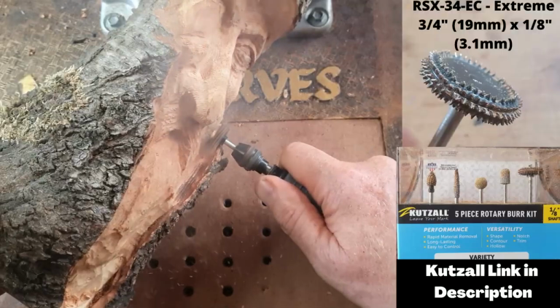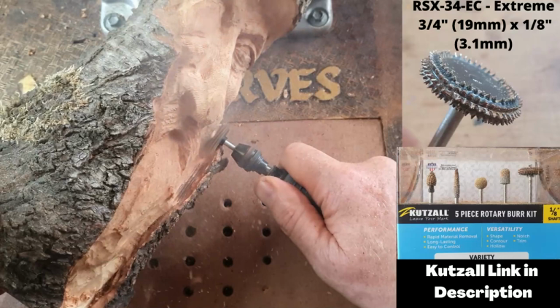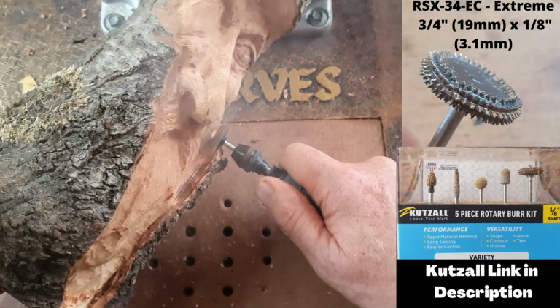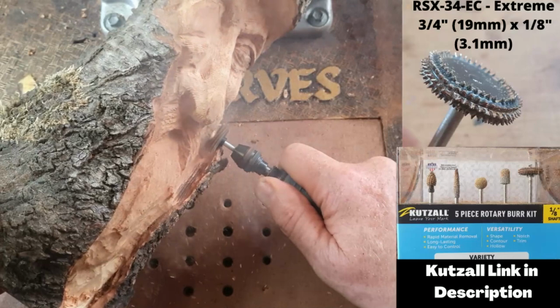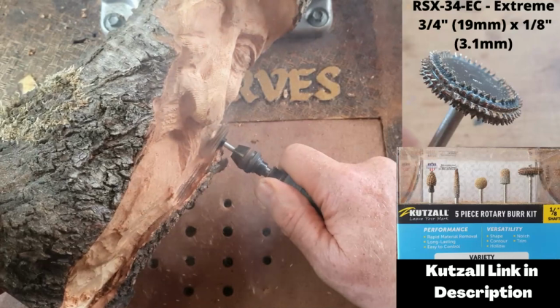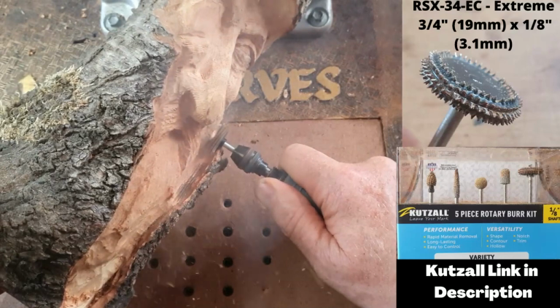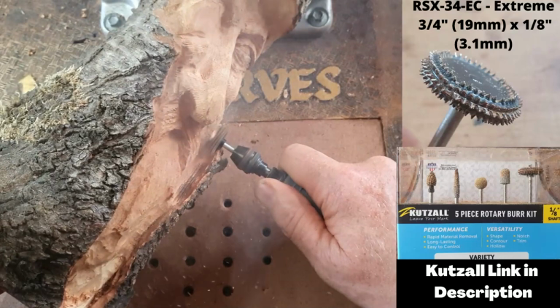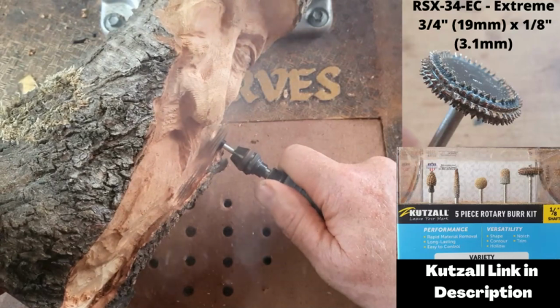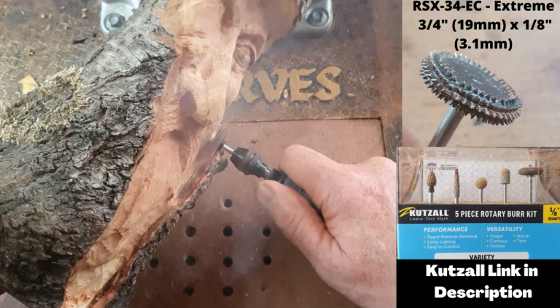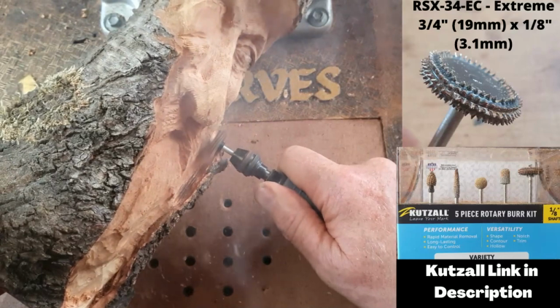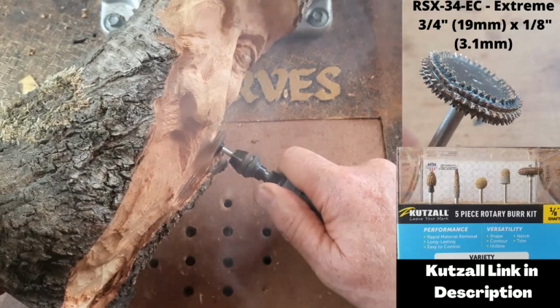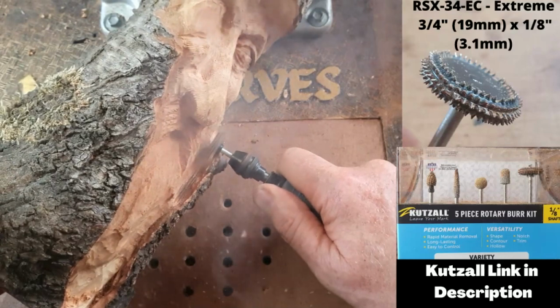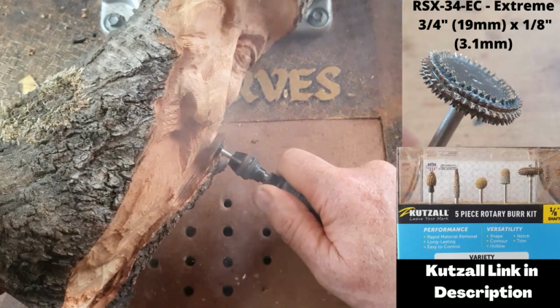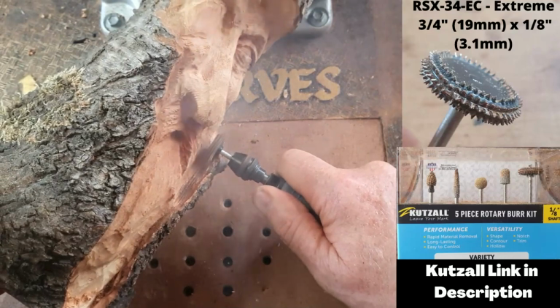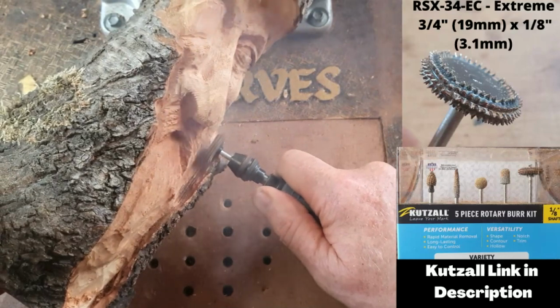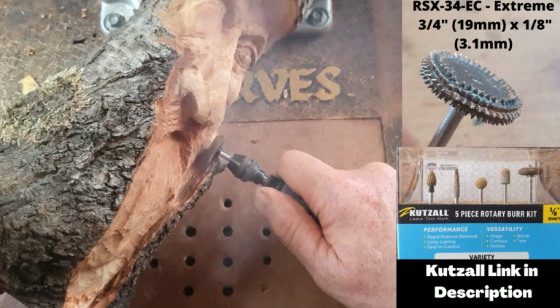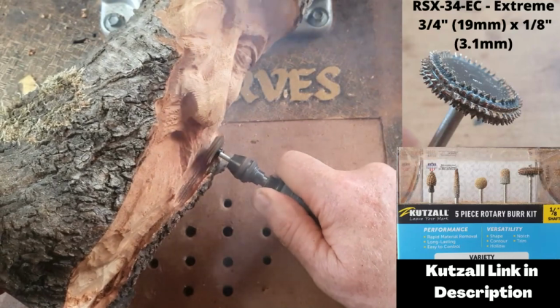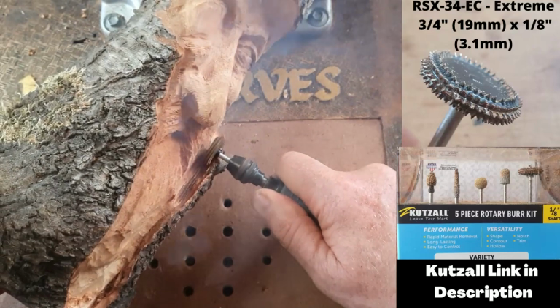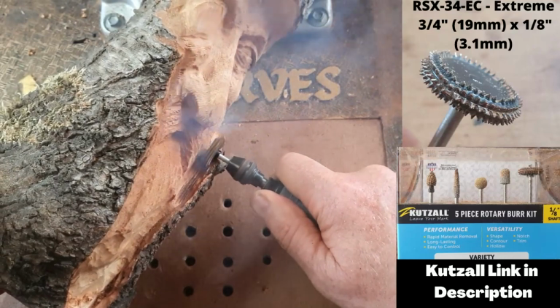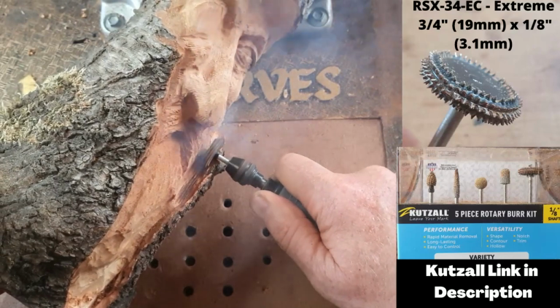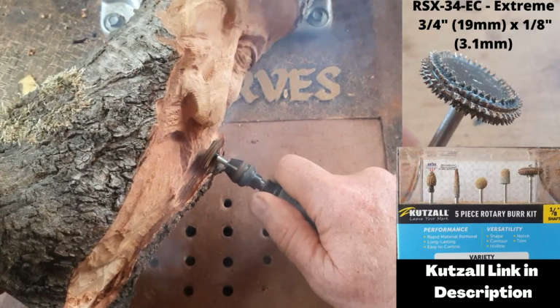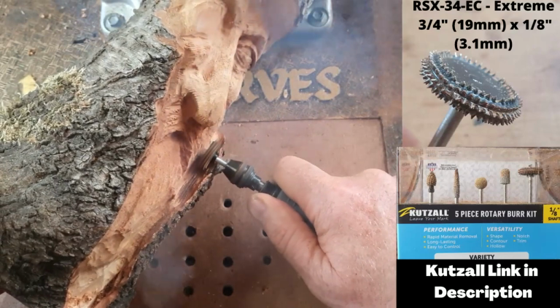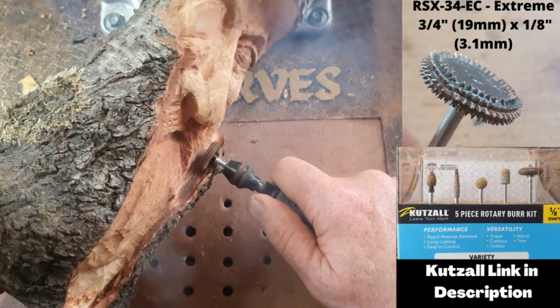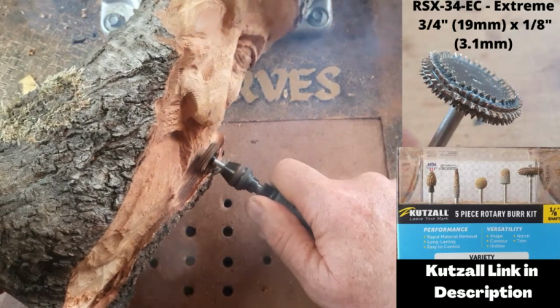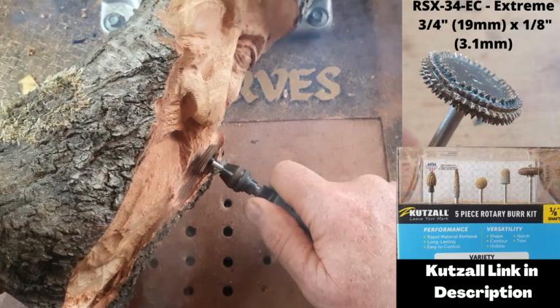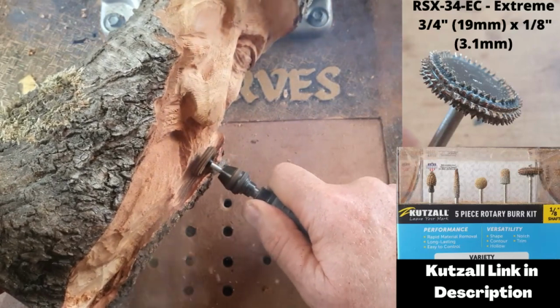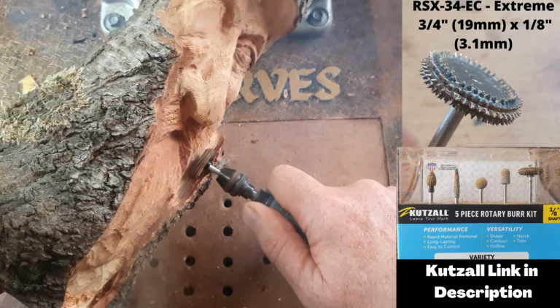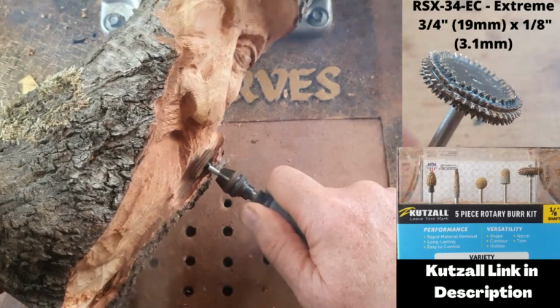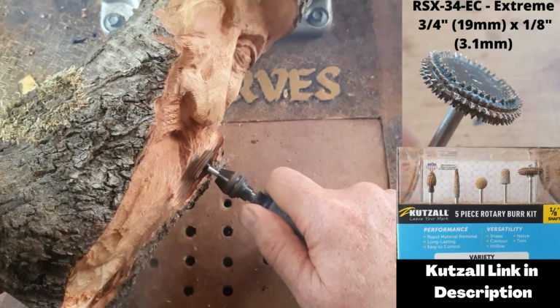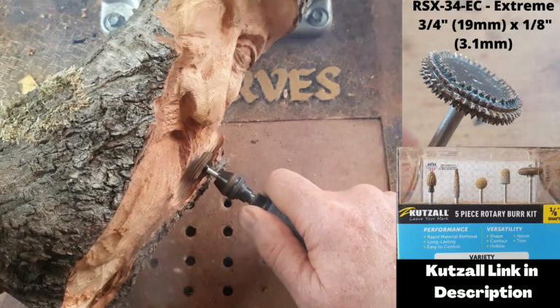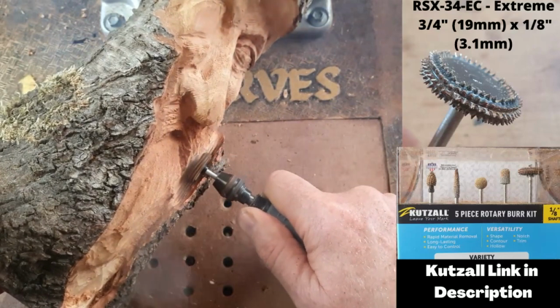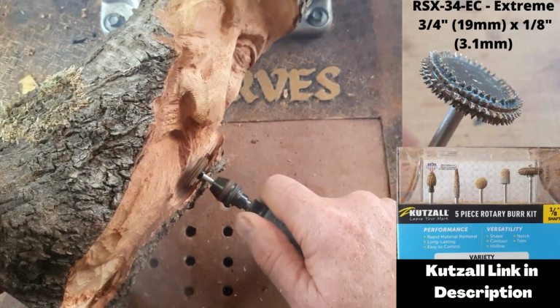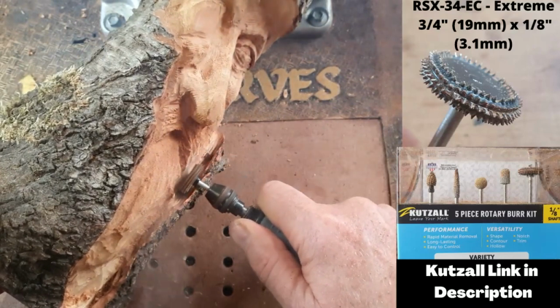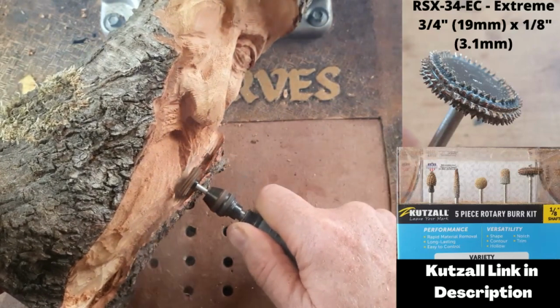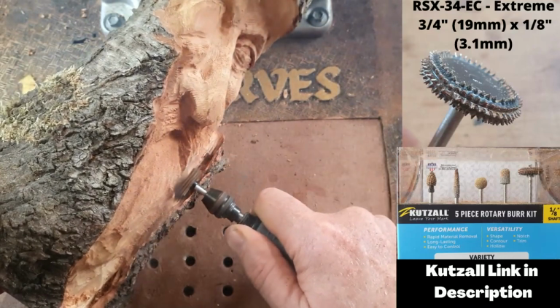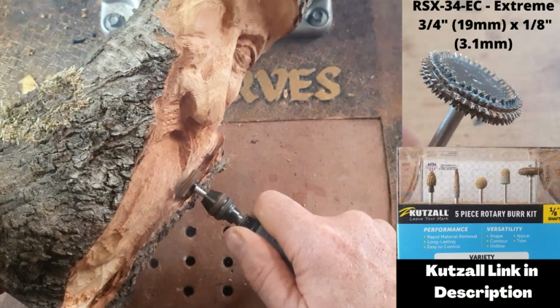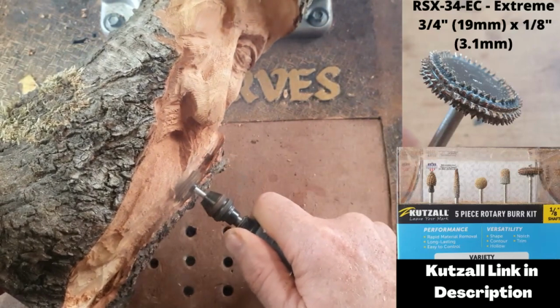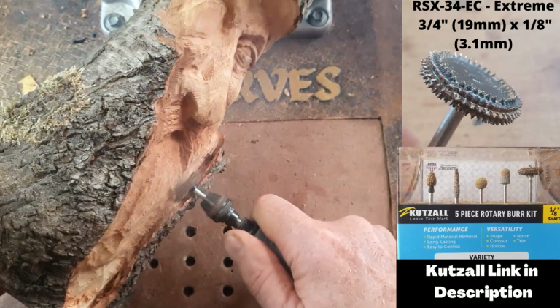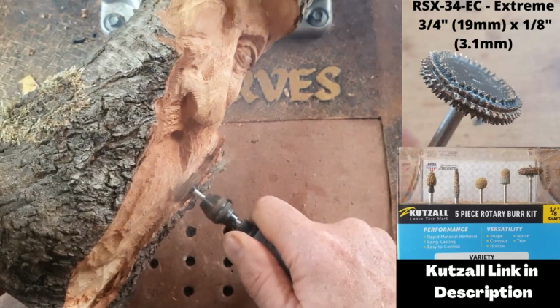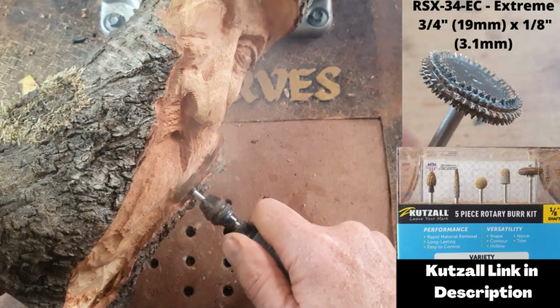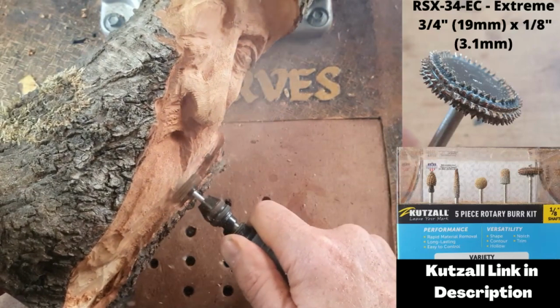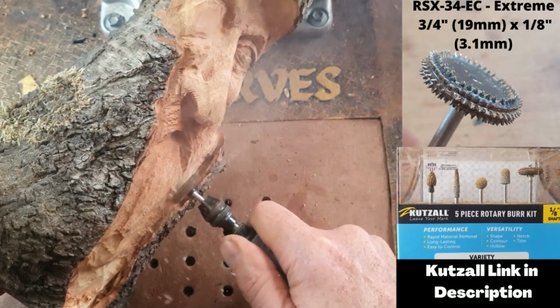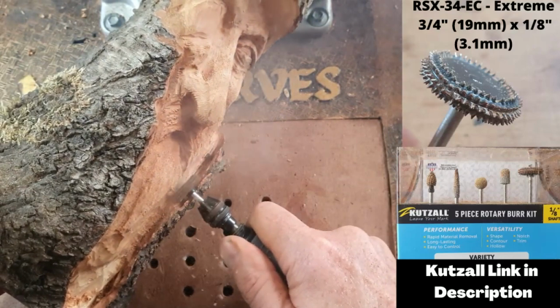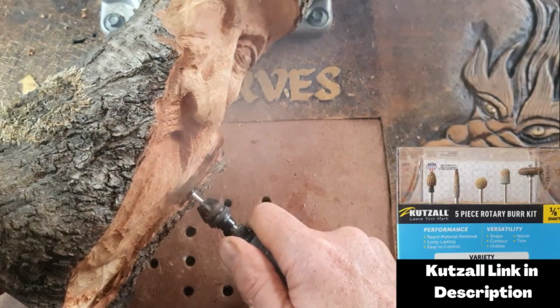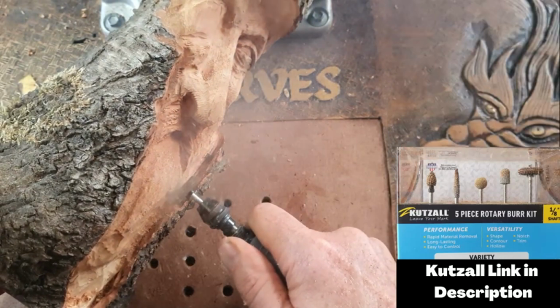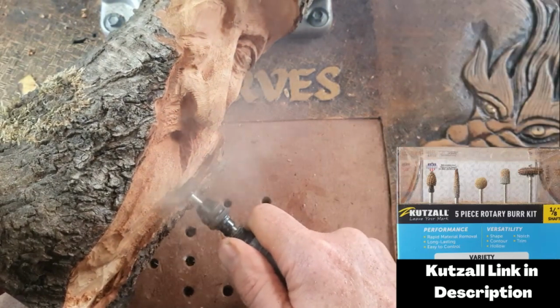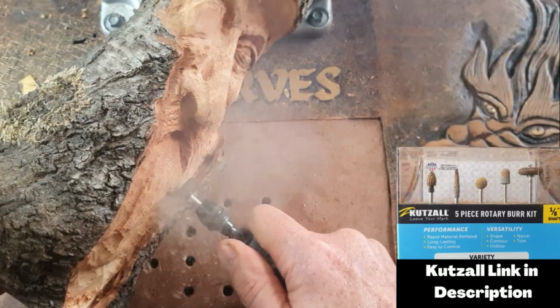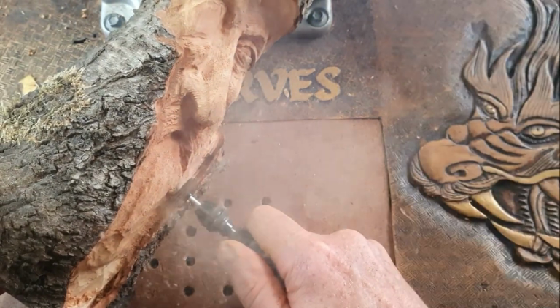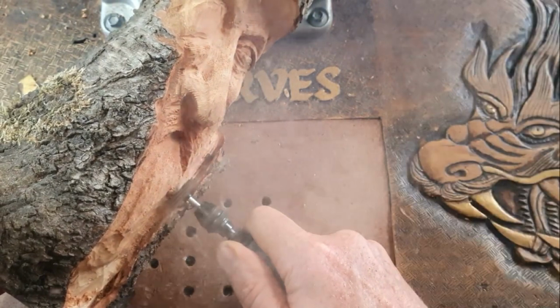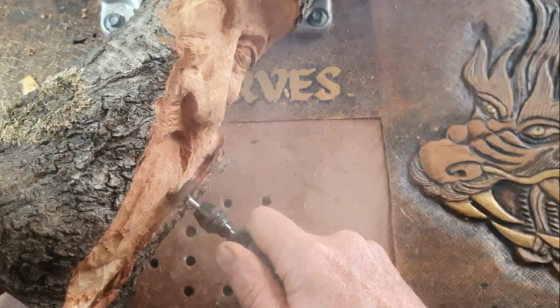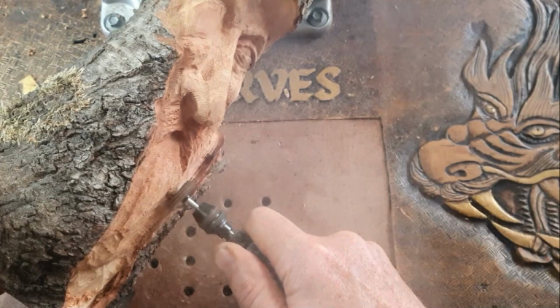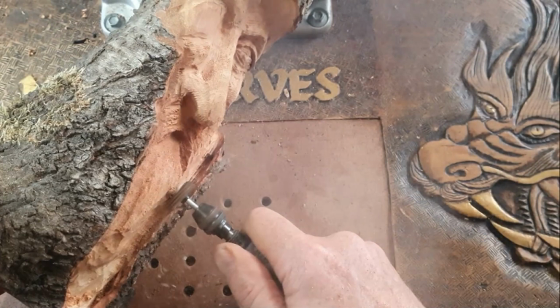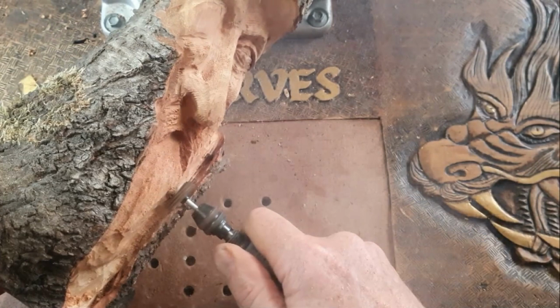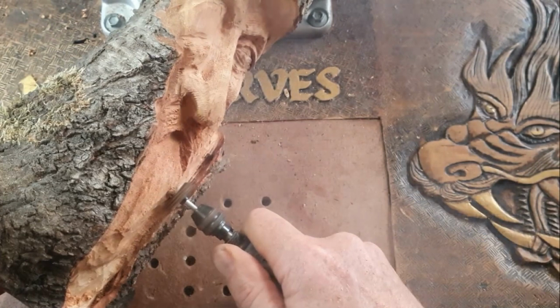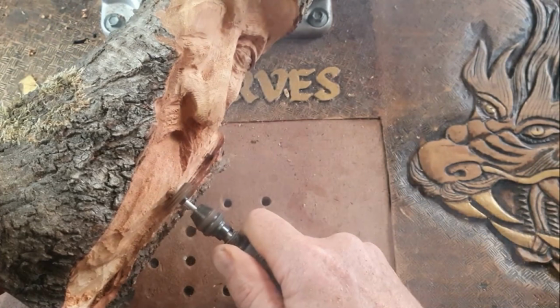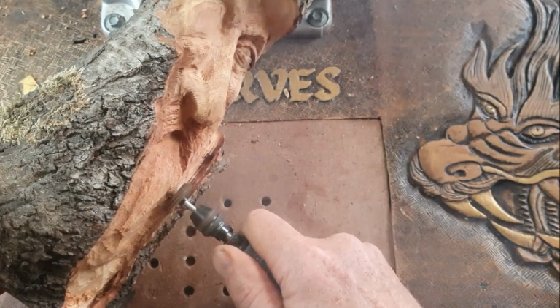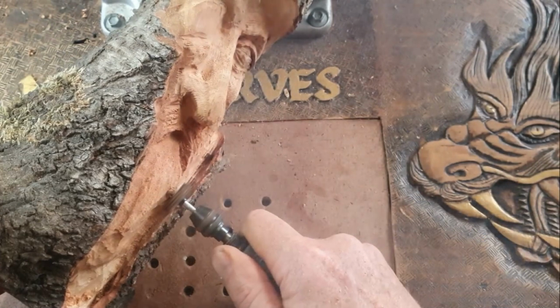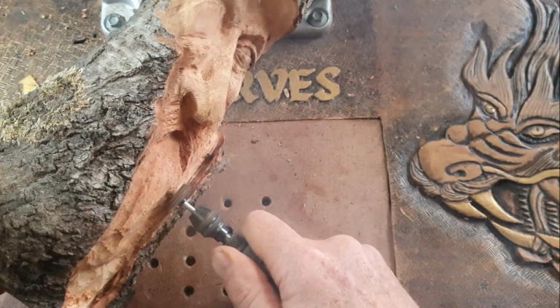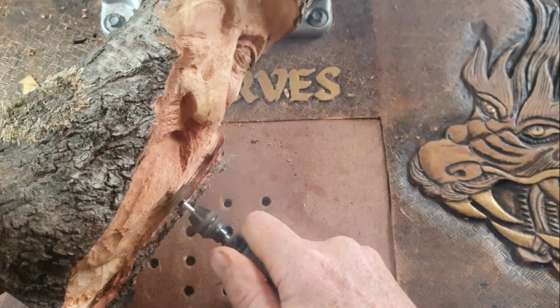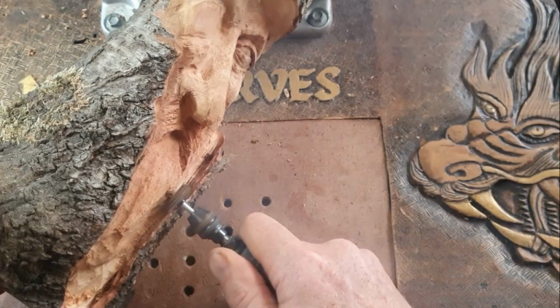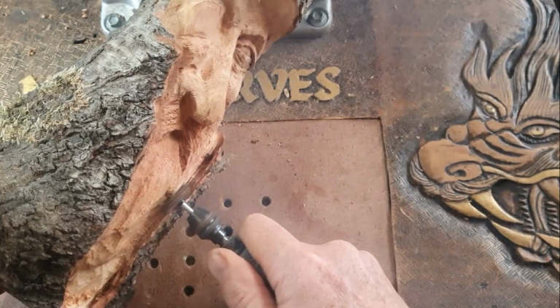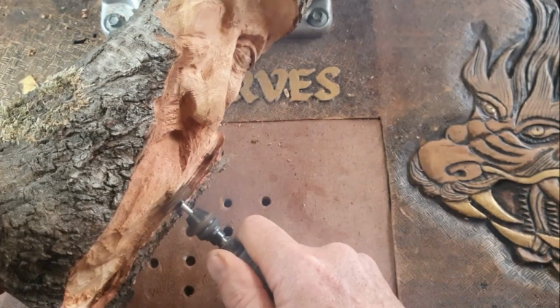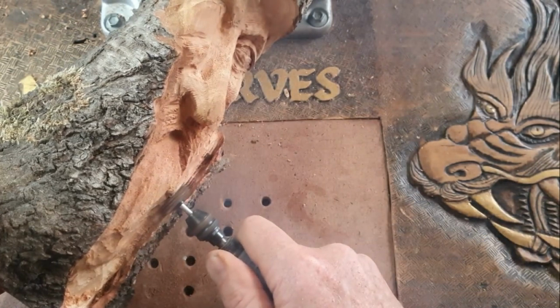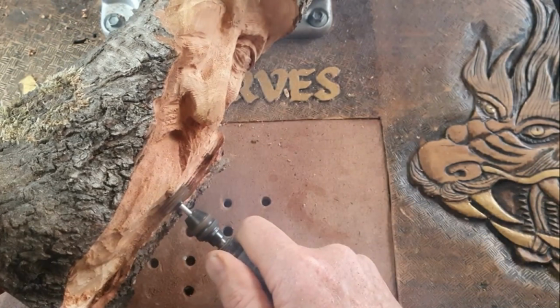Back to that wheel burr - it's really good for getting underneath that bark there.